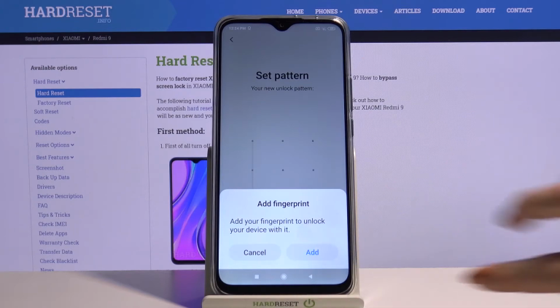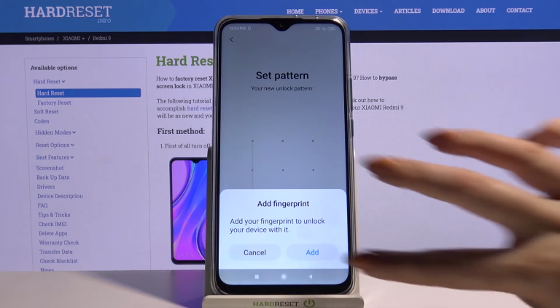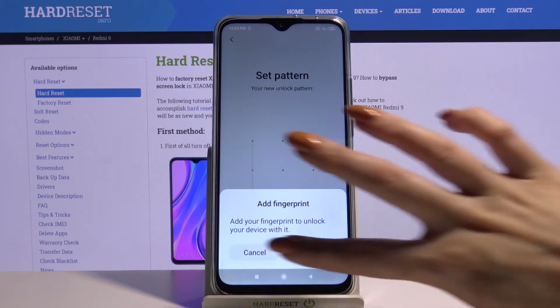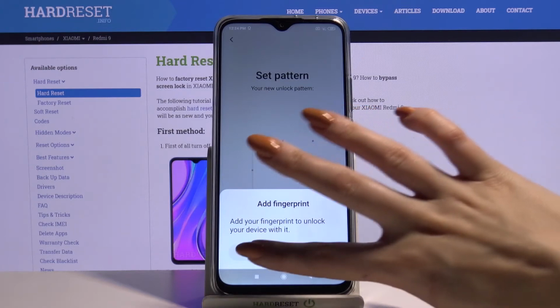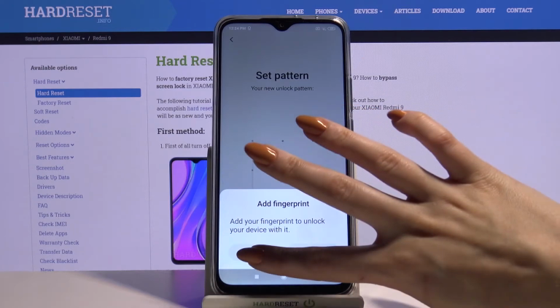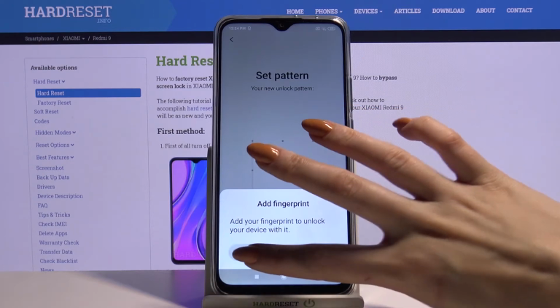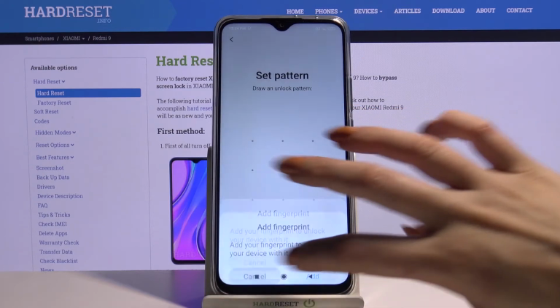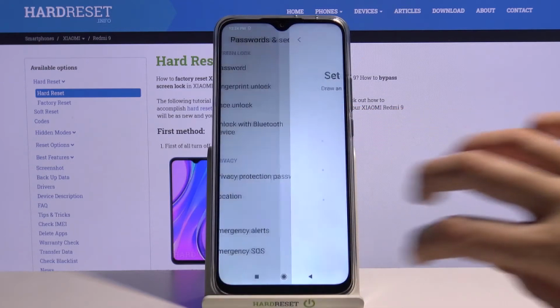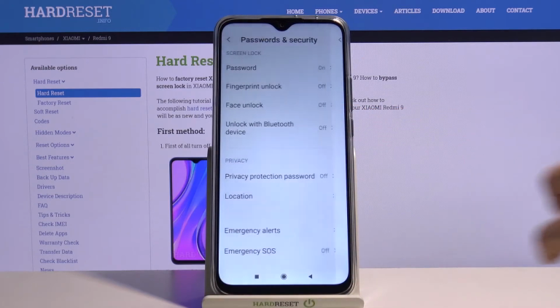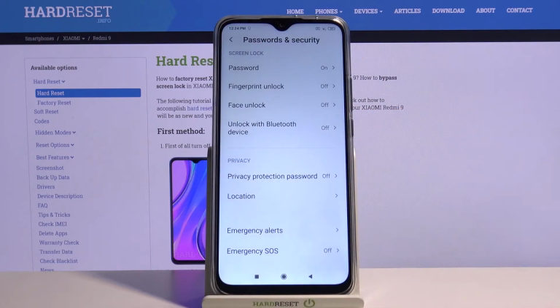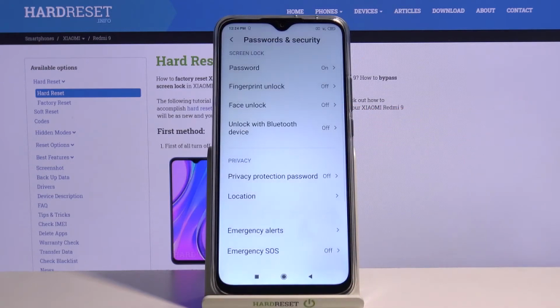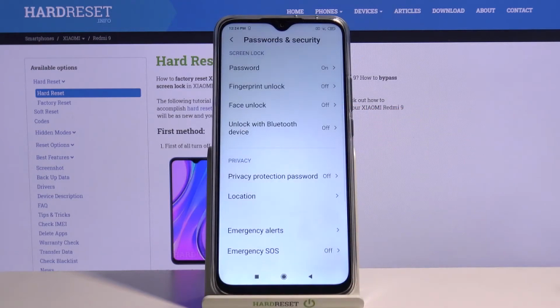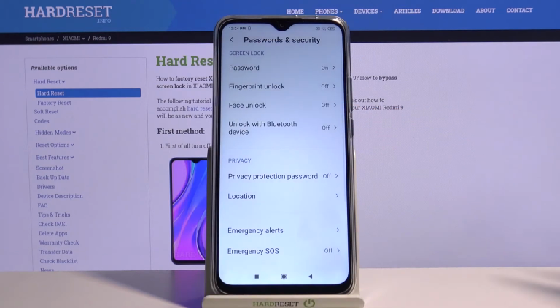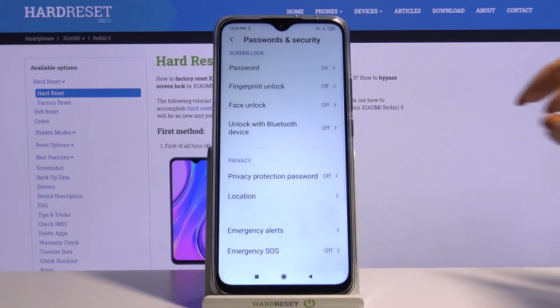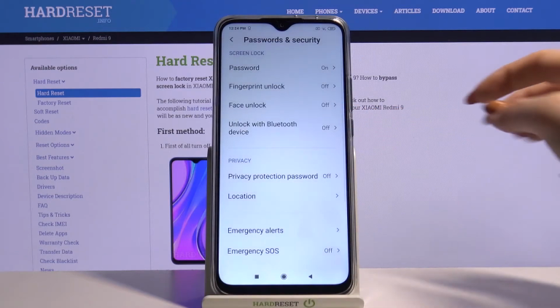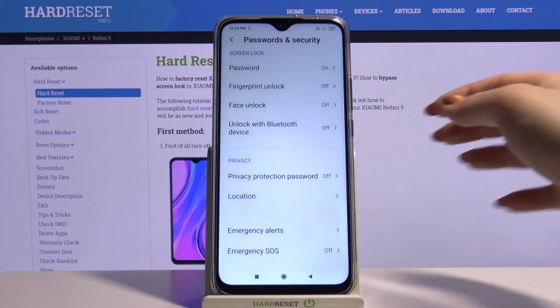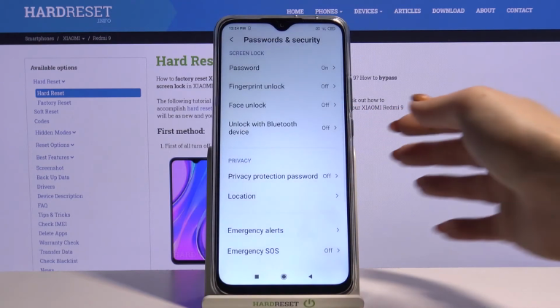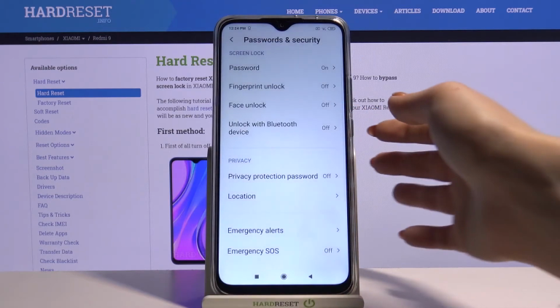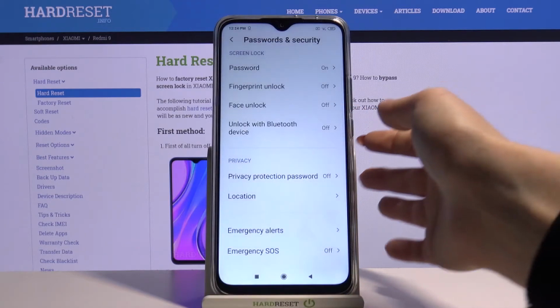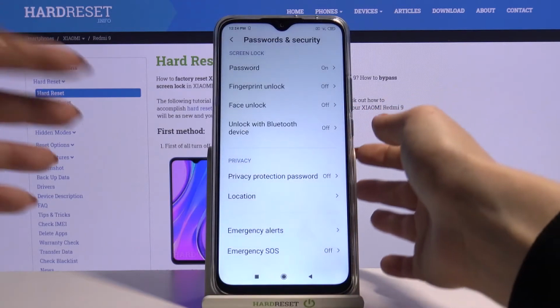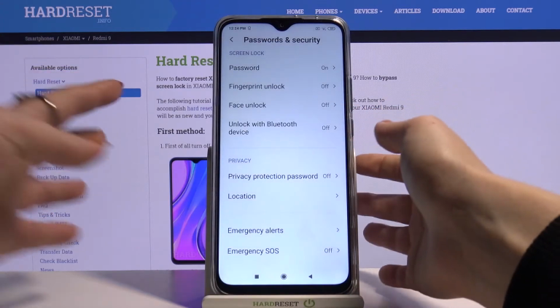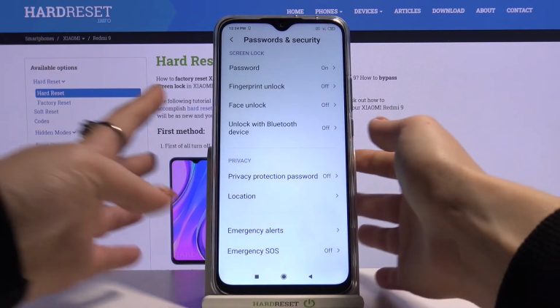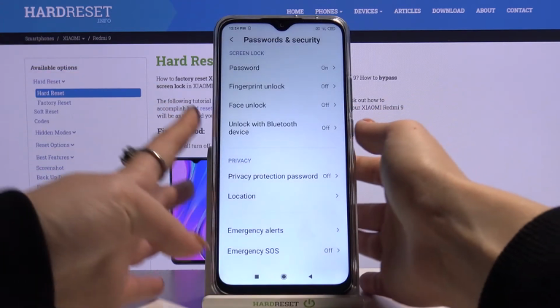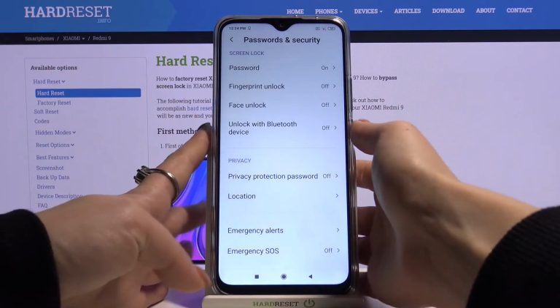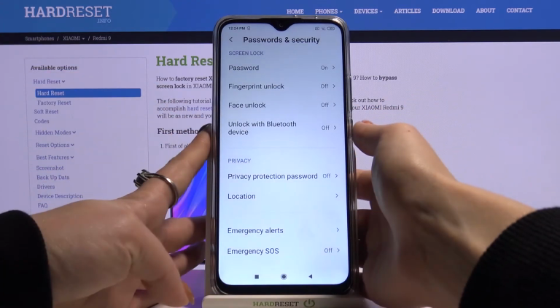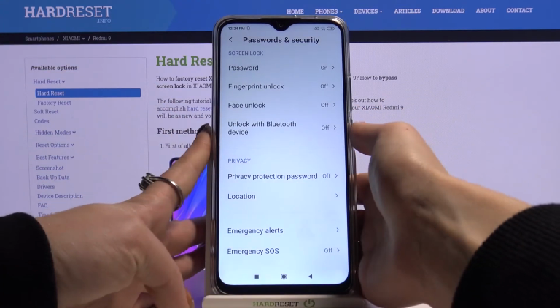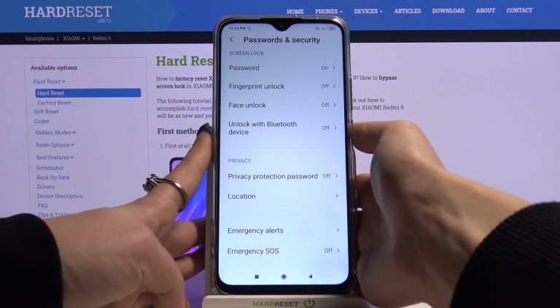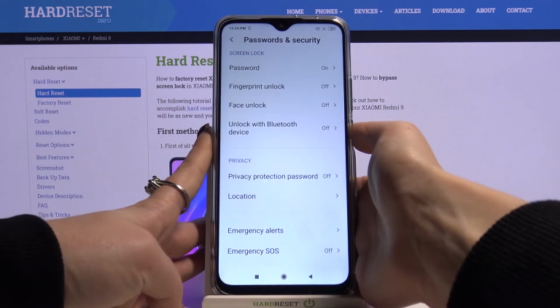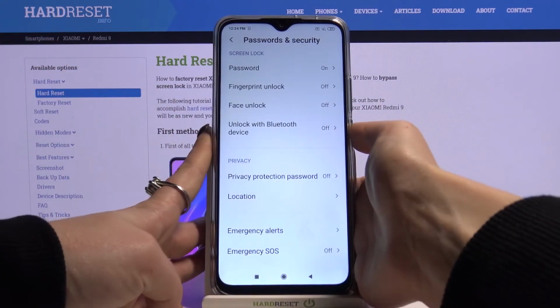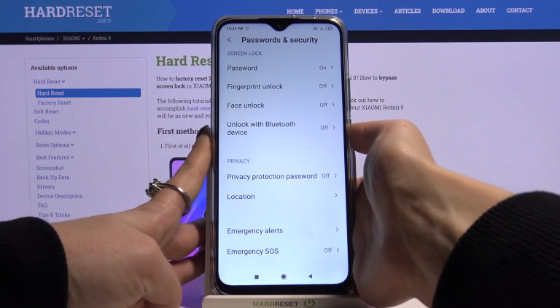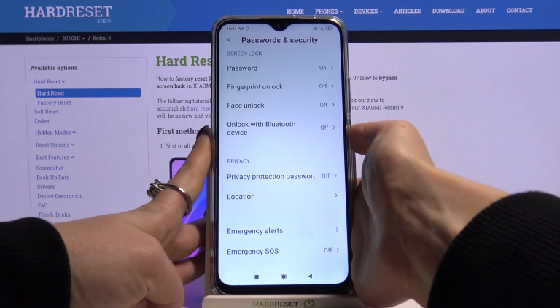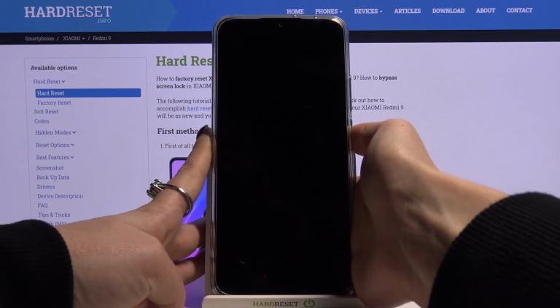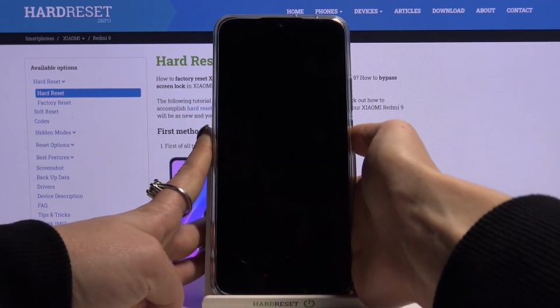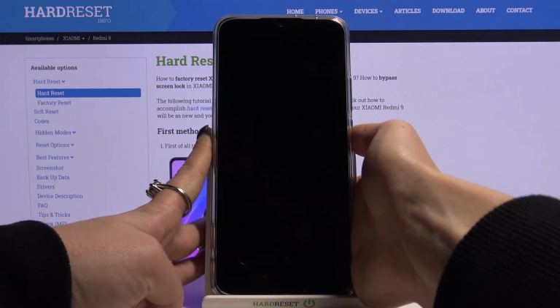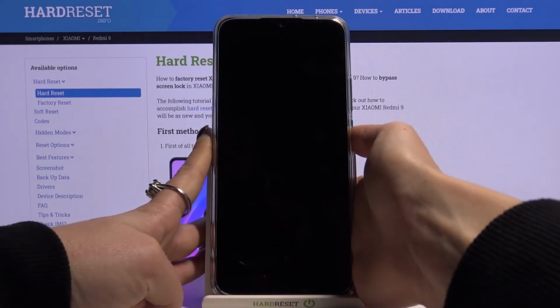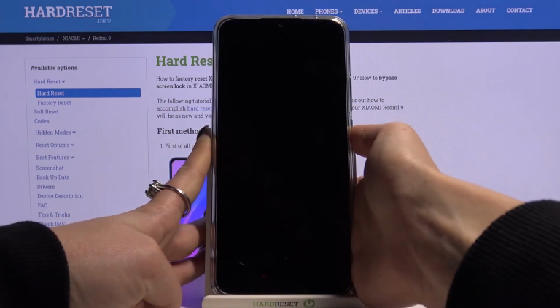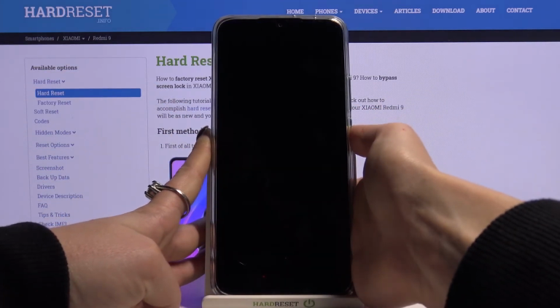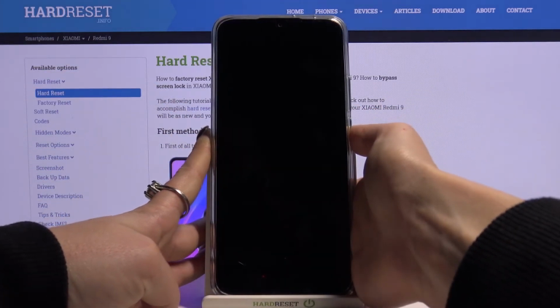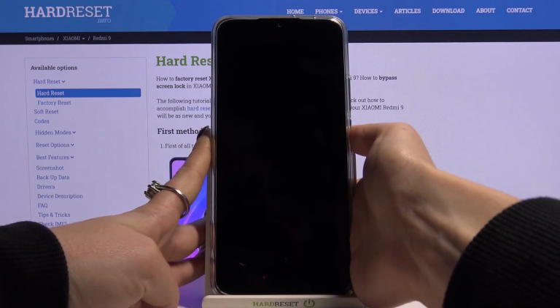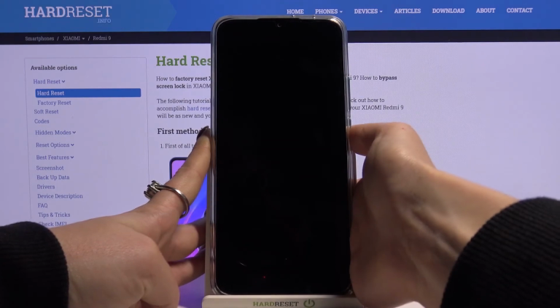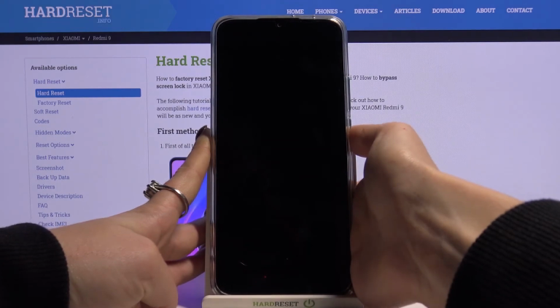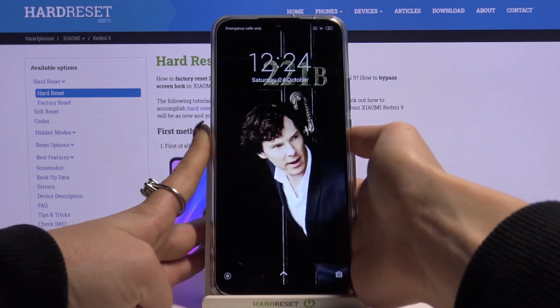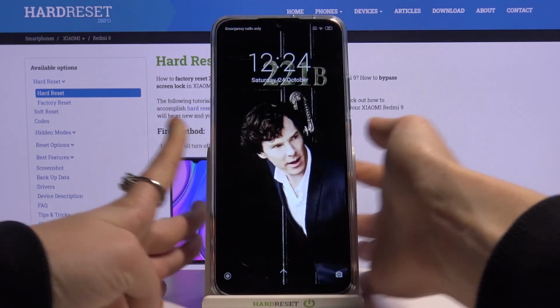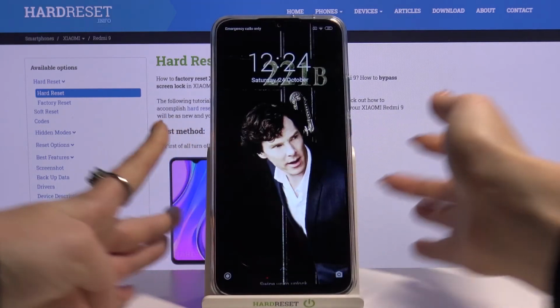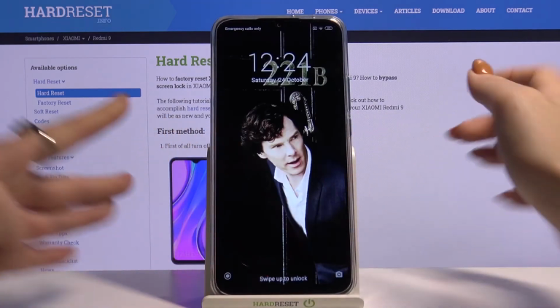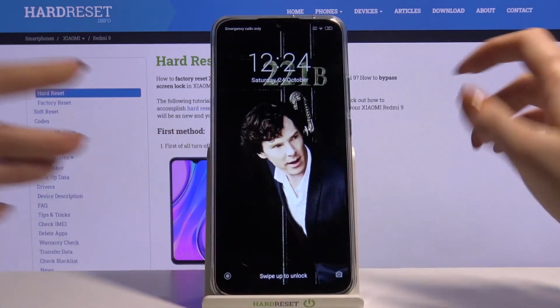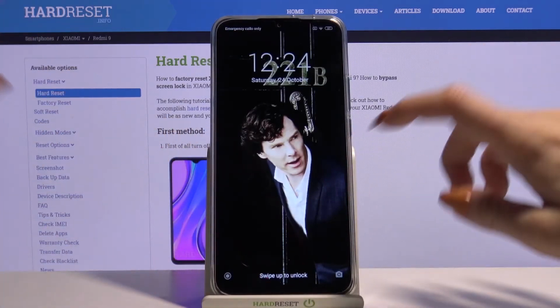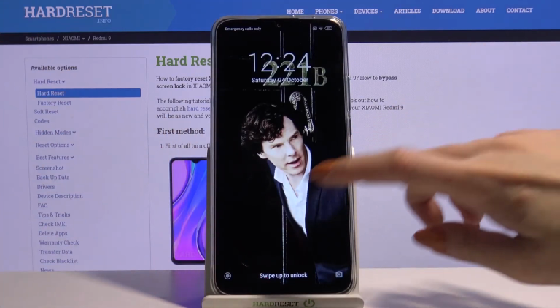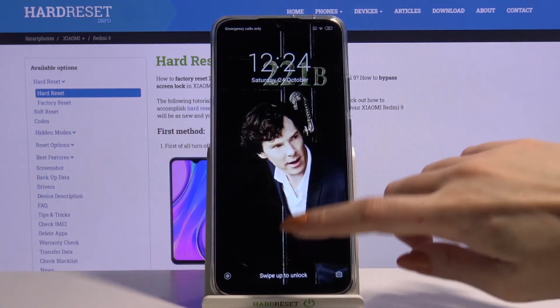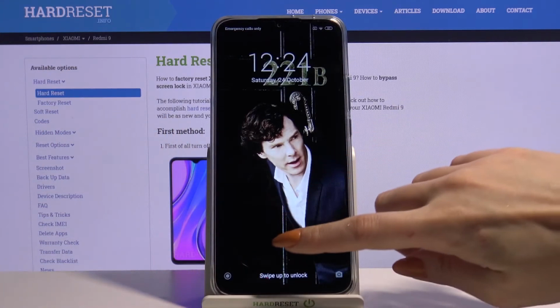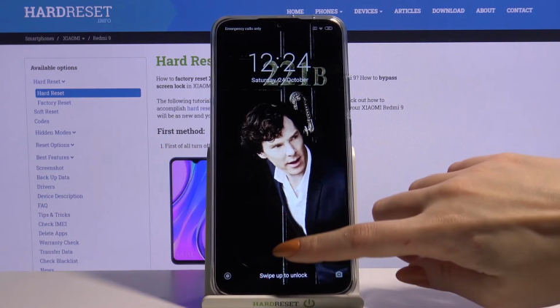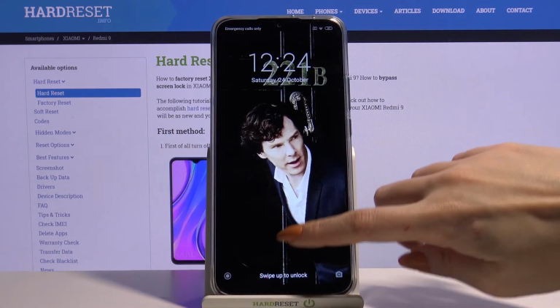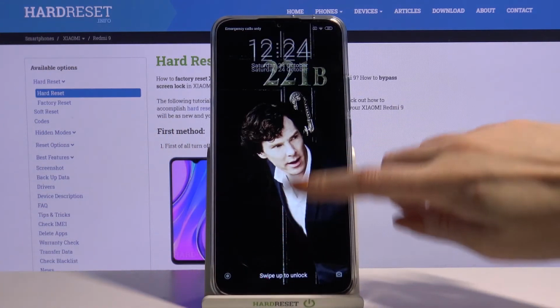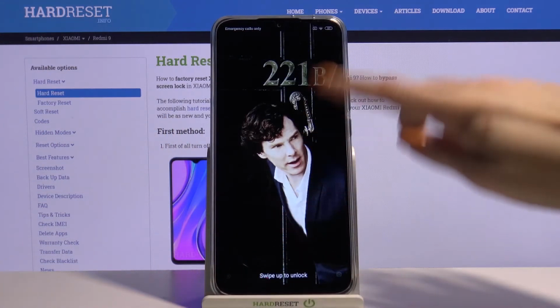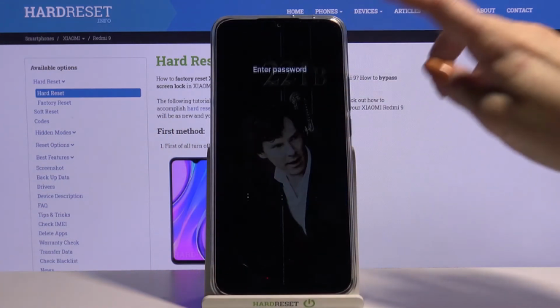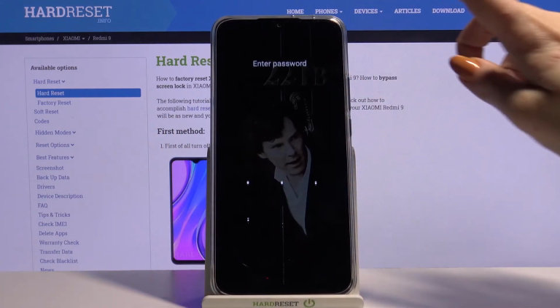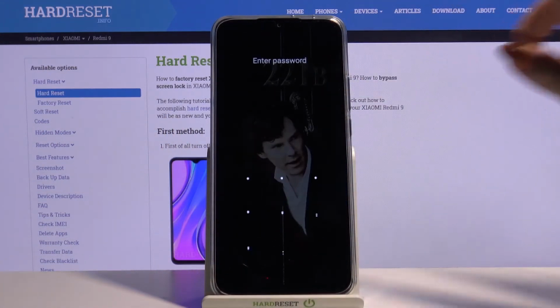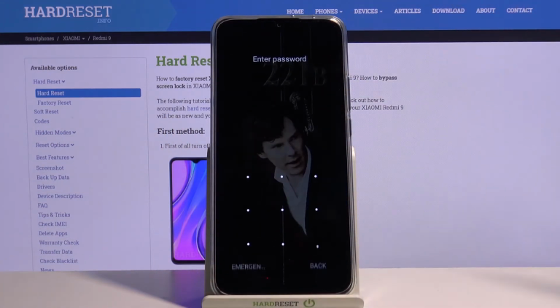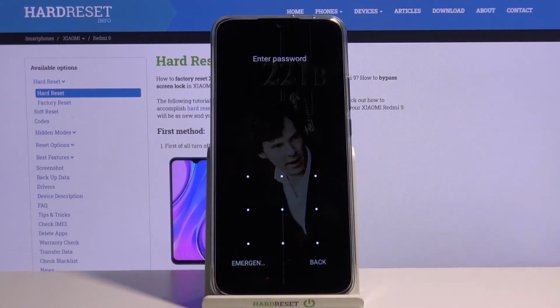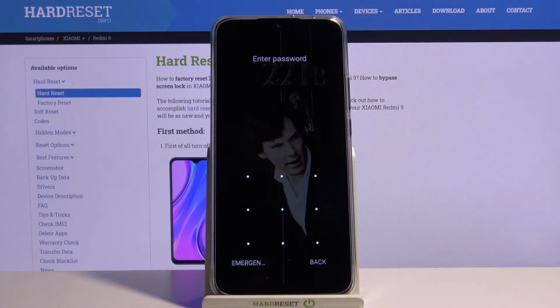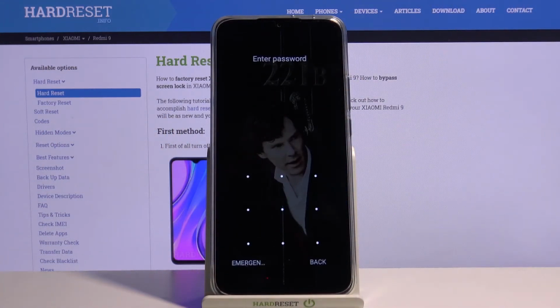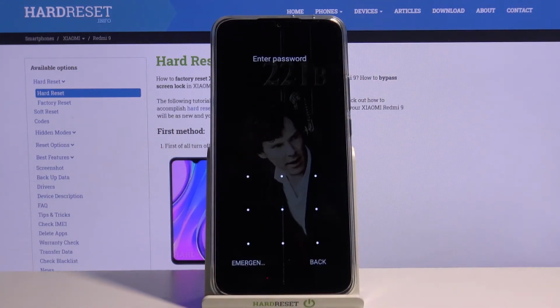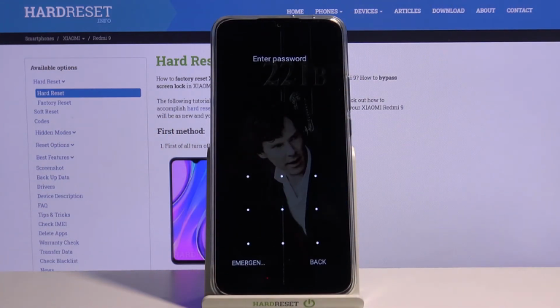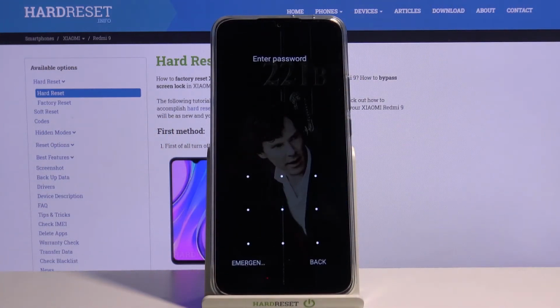I will go with Cancel, so now when I turn off my screen and turn it back on, I can see that the pattern is required.